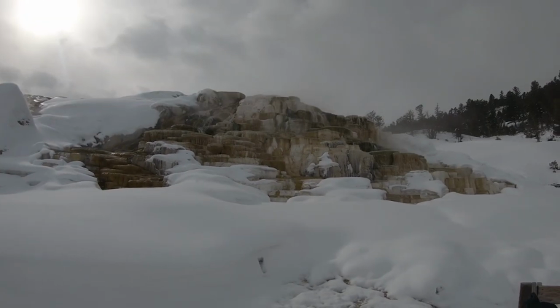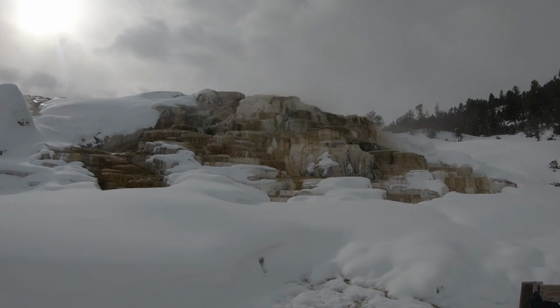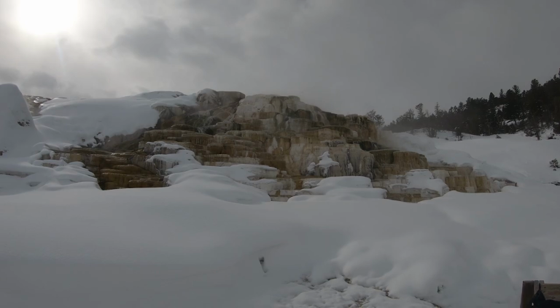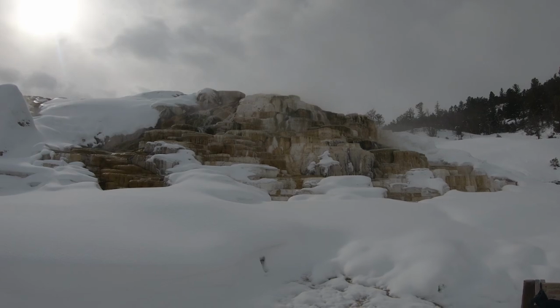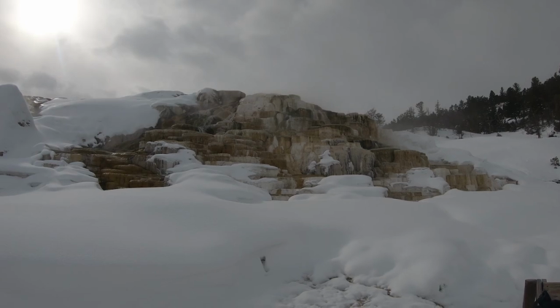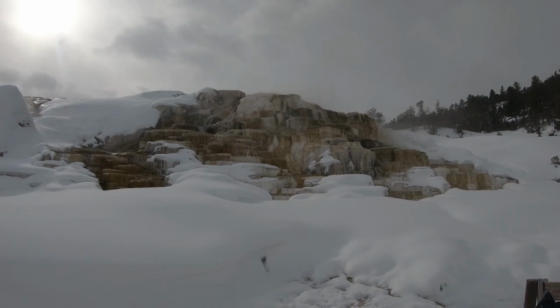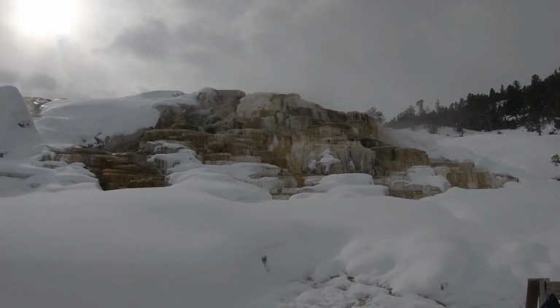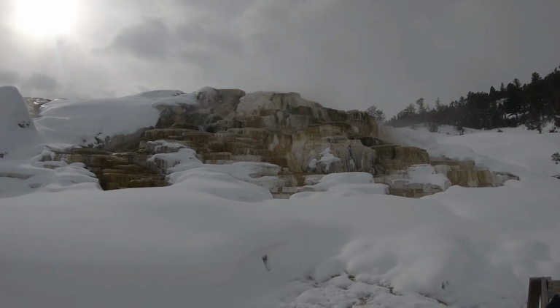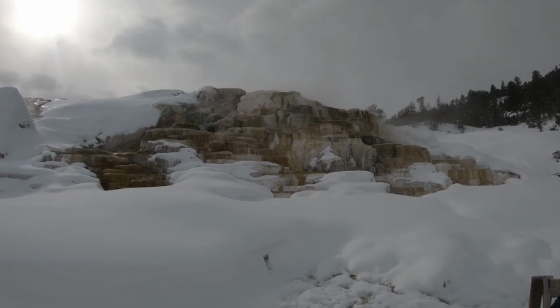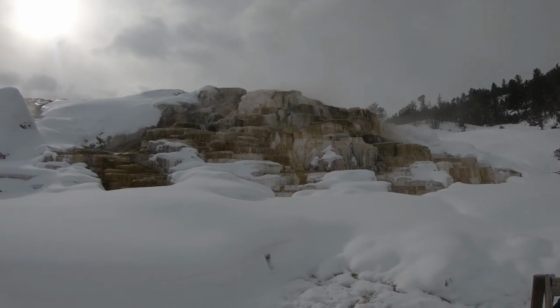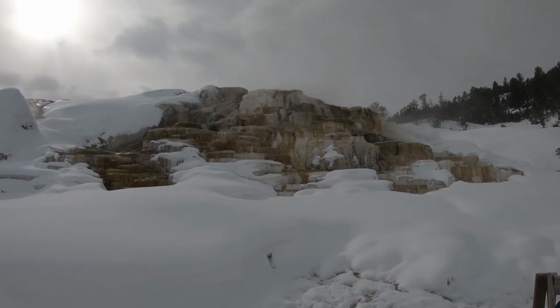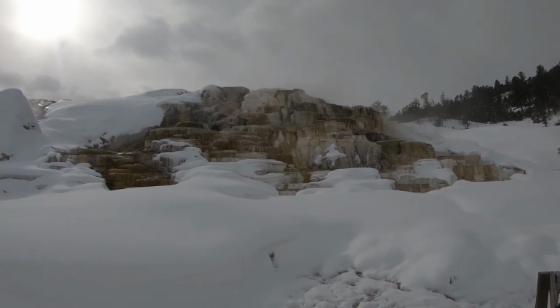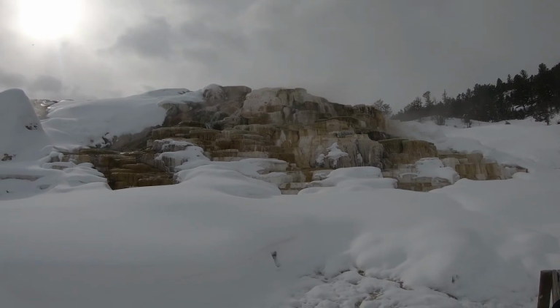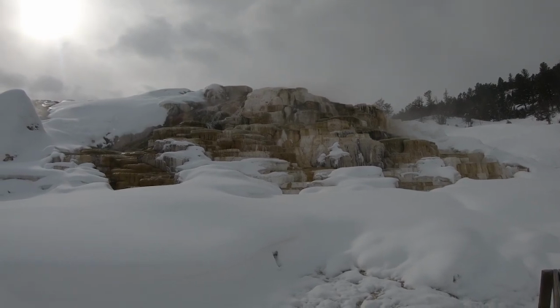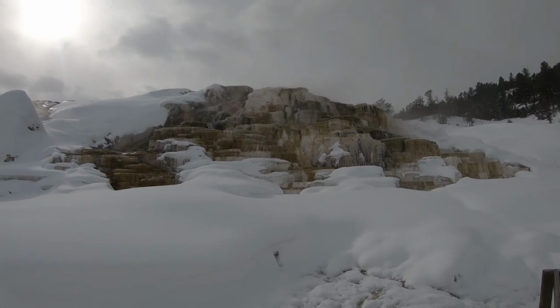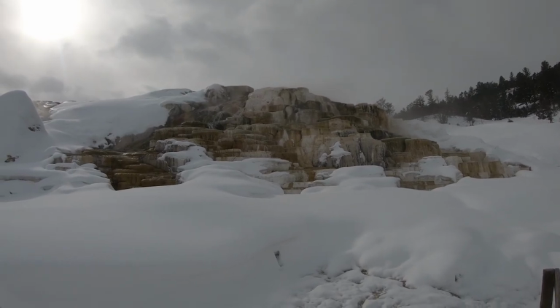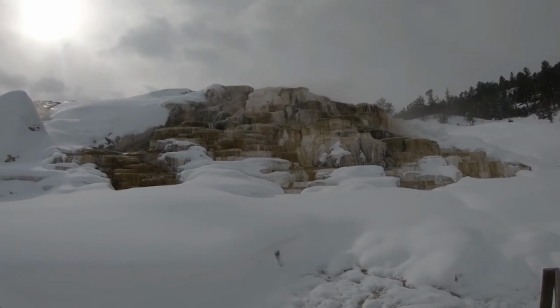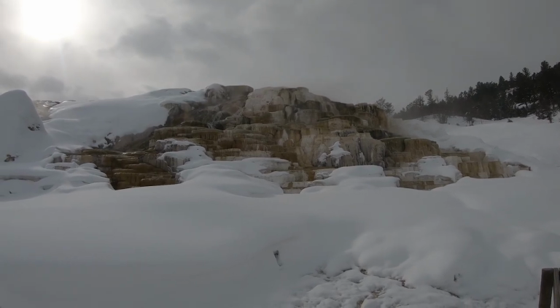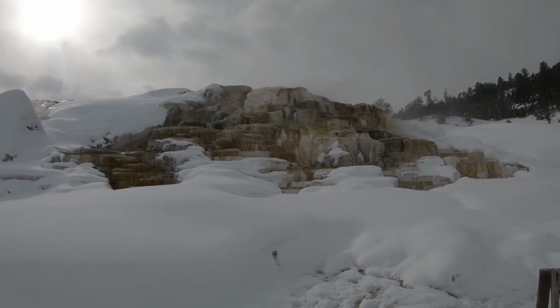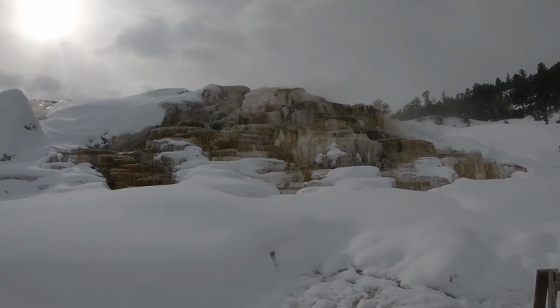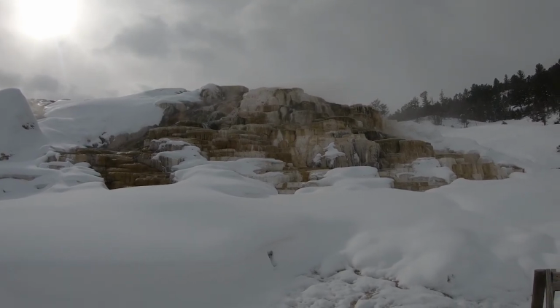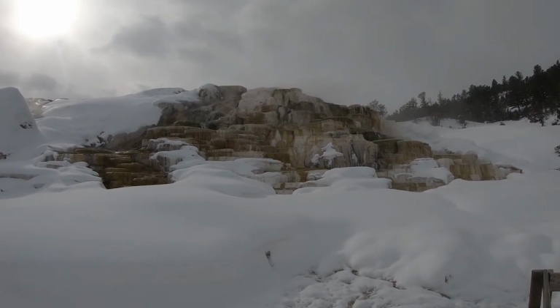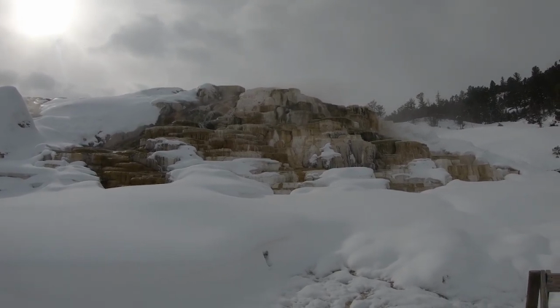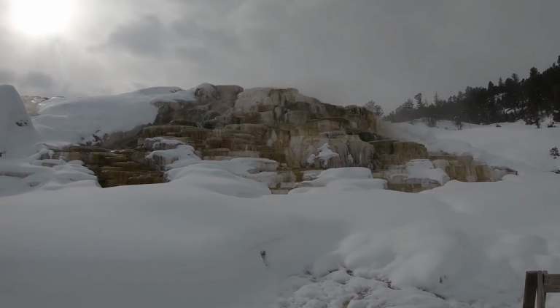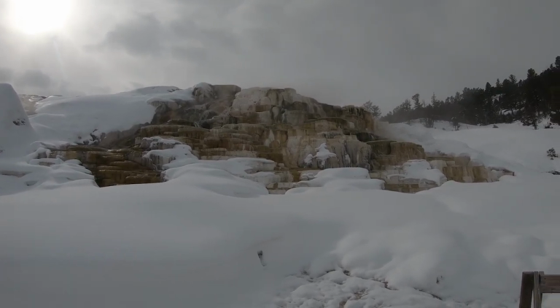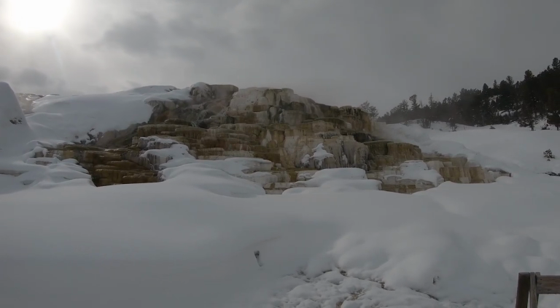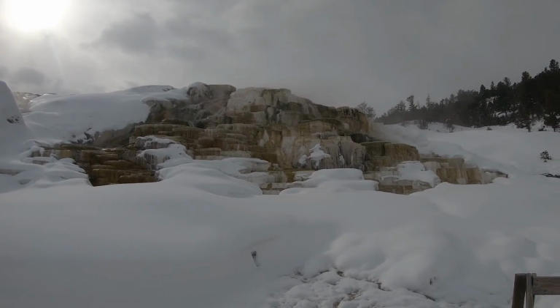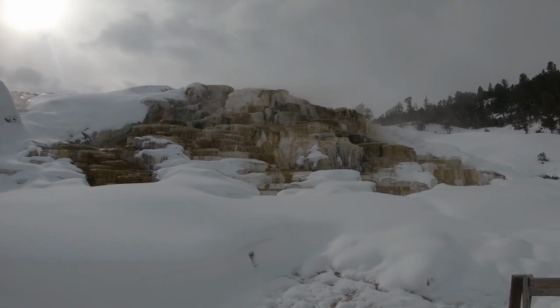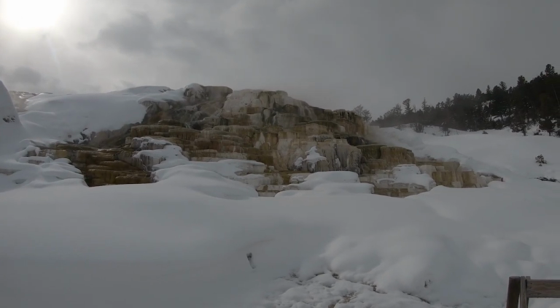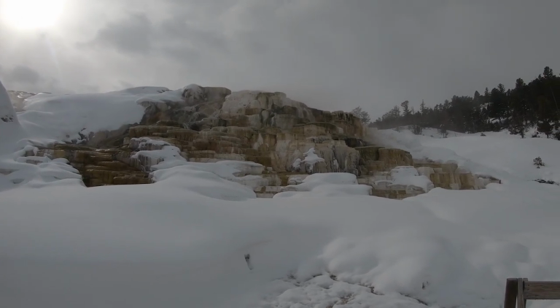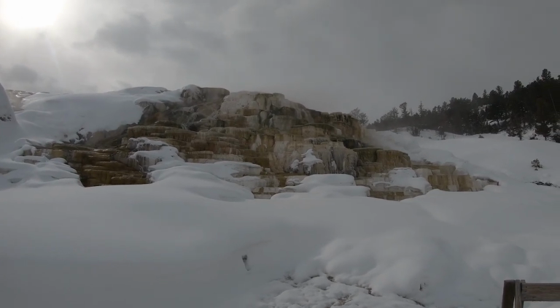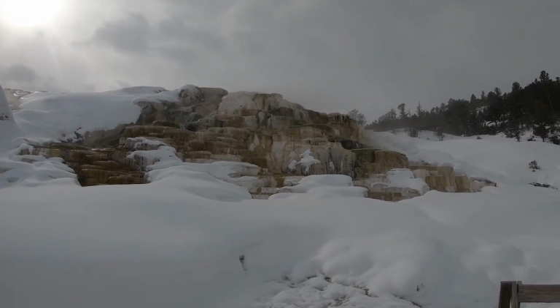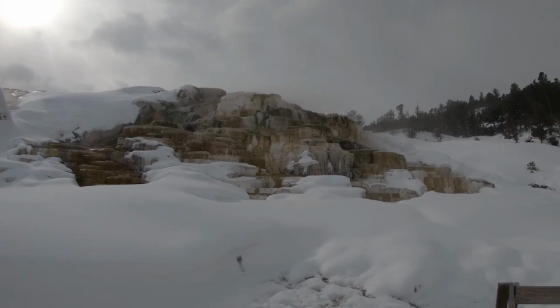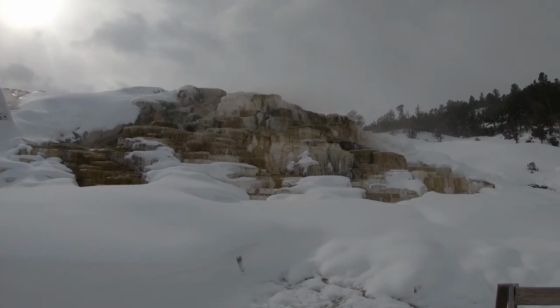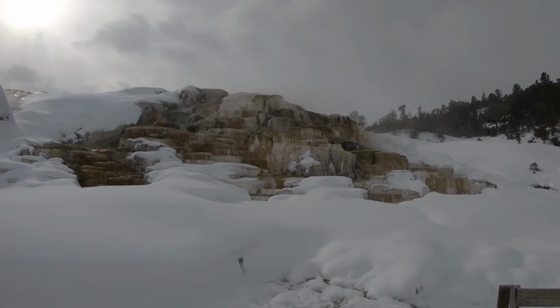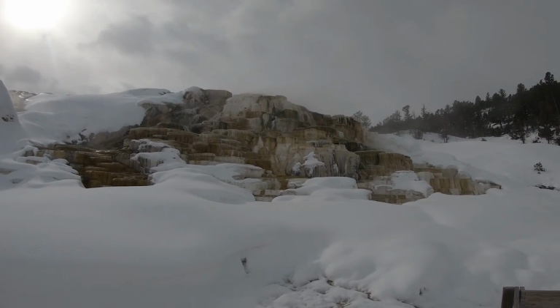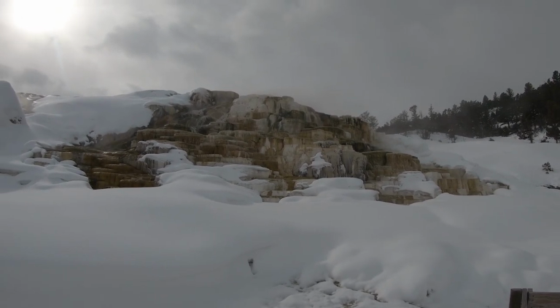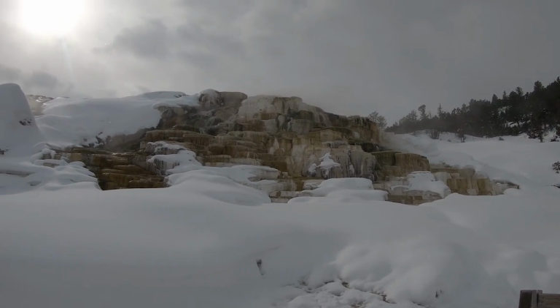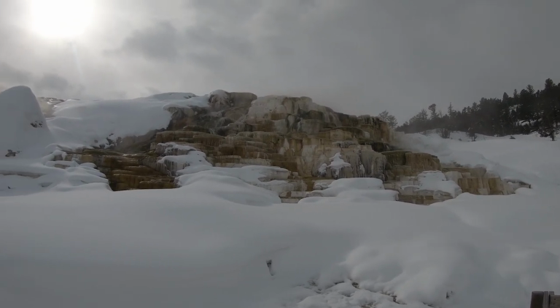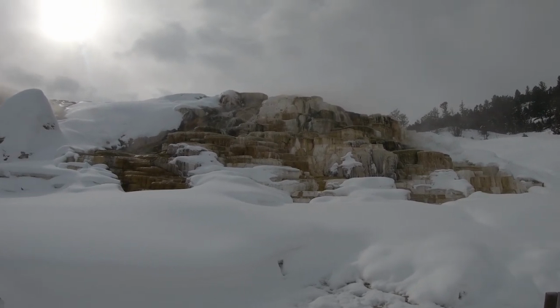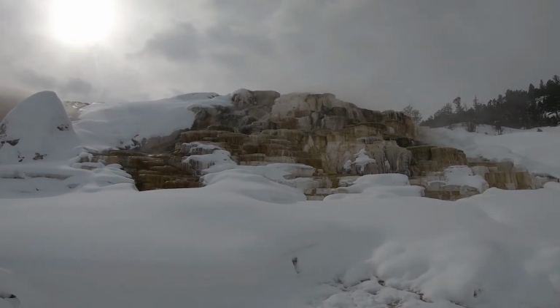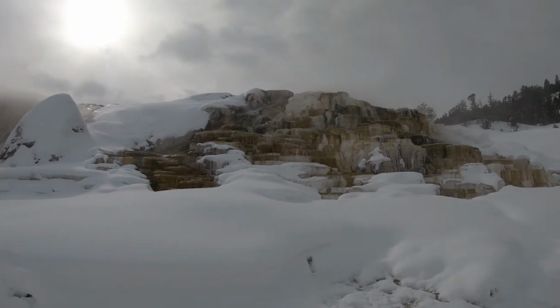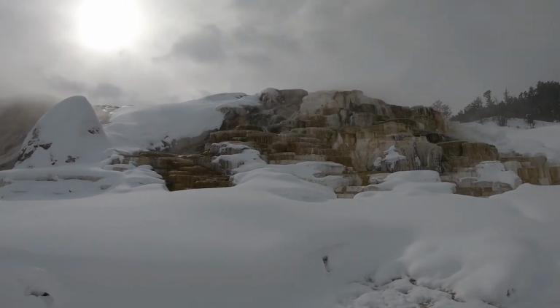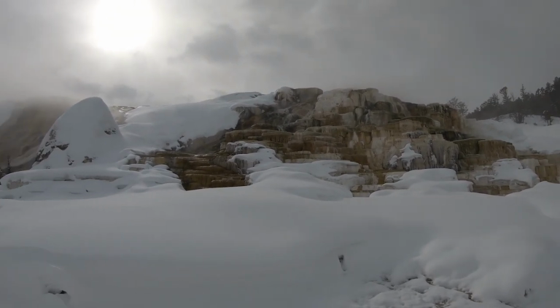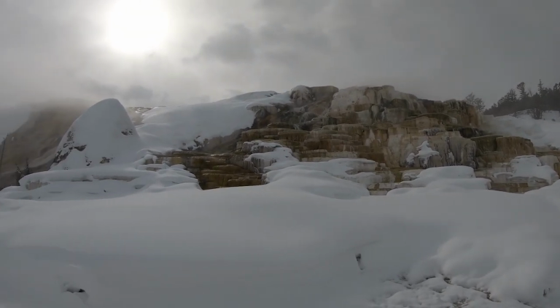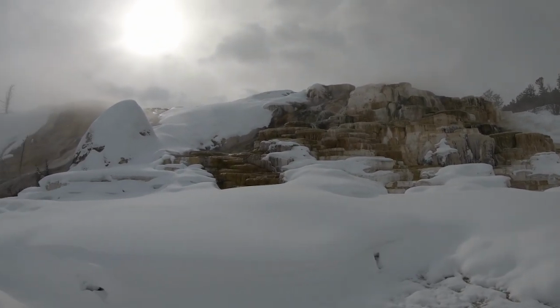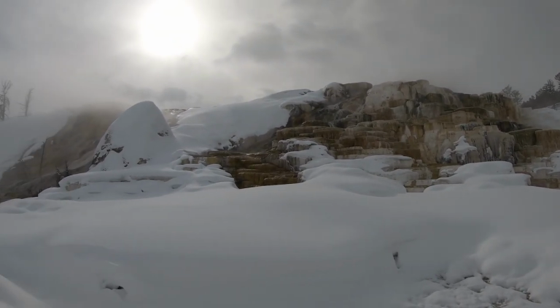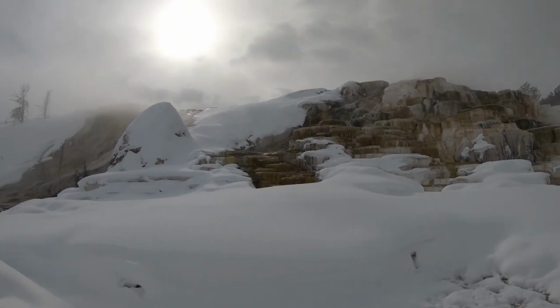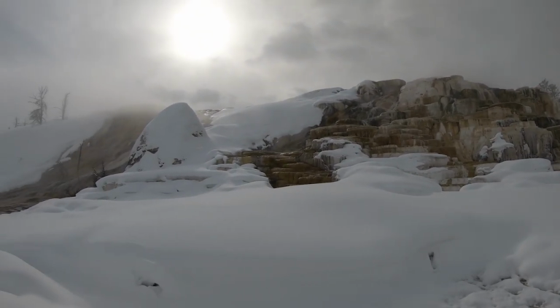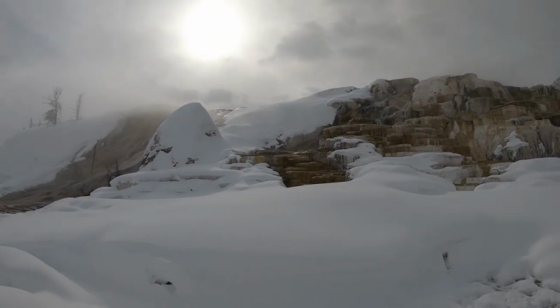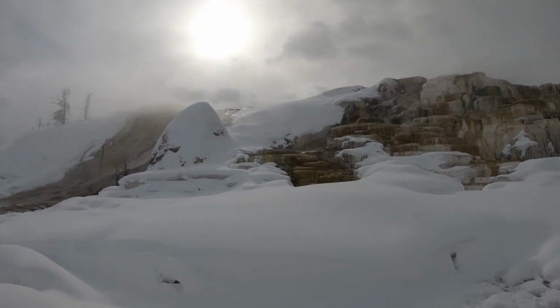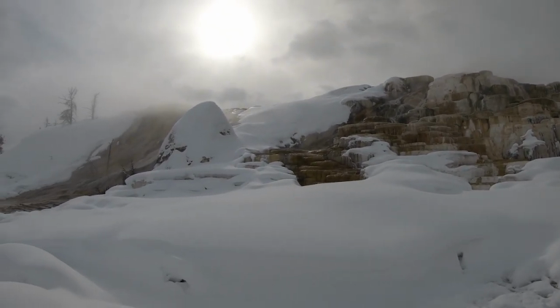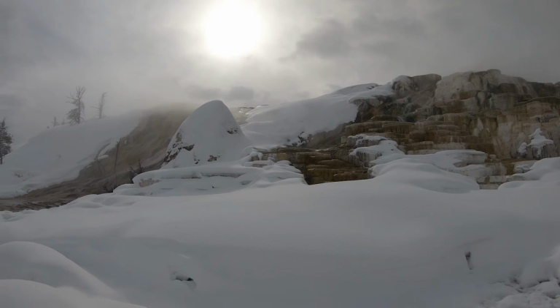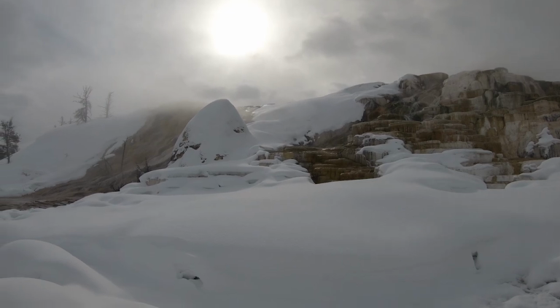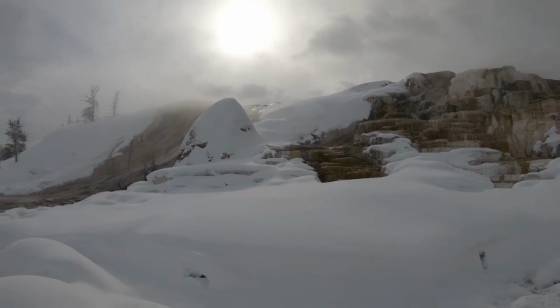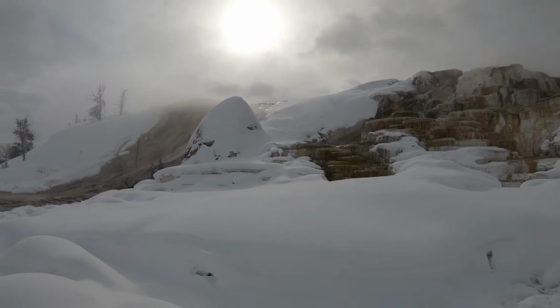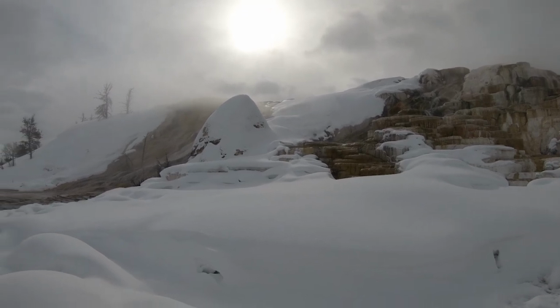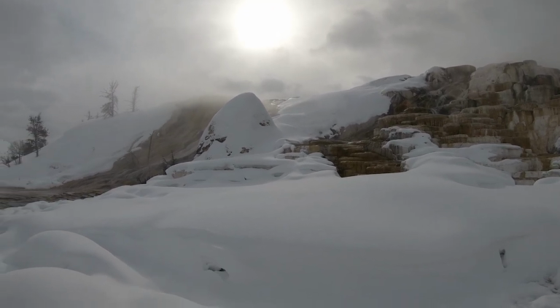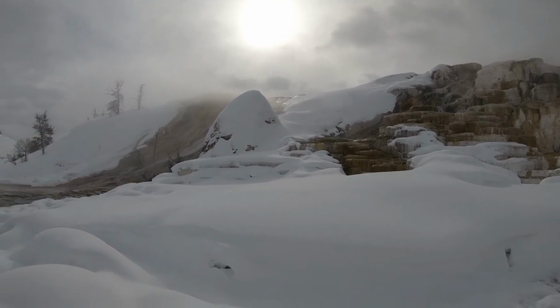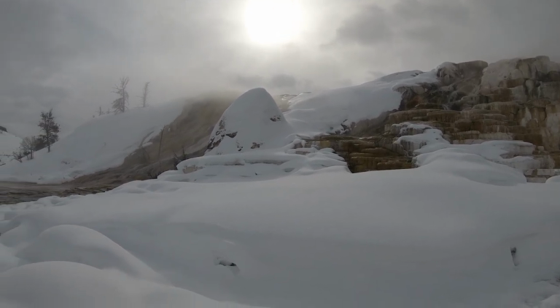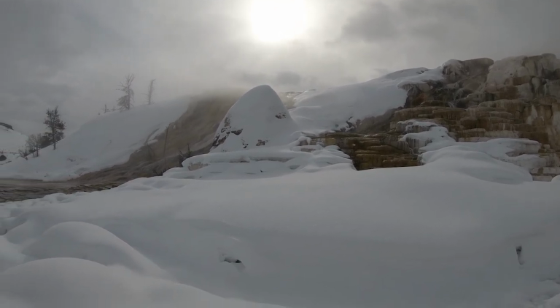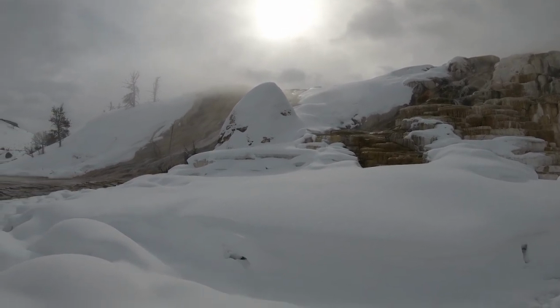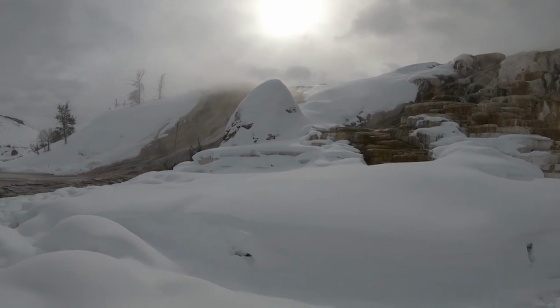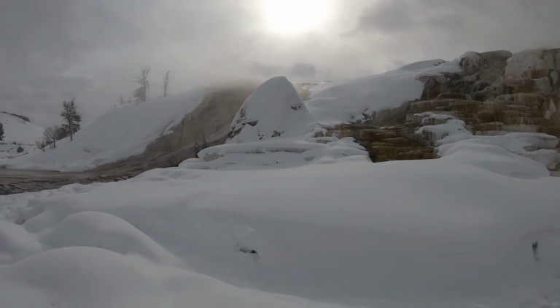Parts of the terraces are covered in snow, which makes it look even more beautiful. Look at all these drifts.